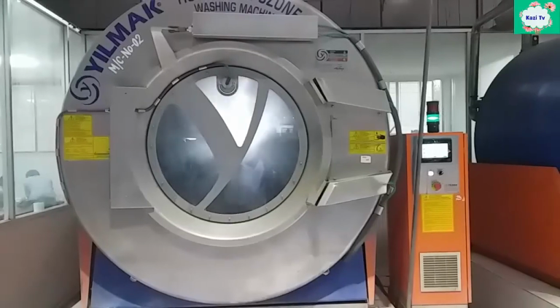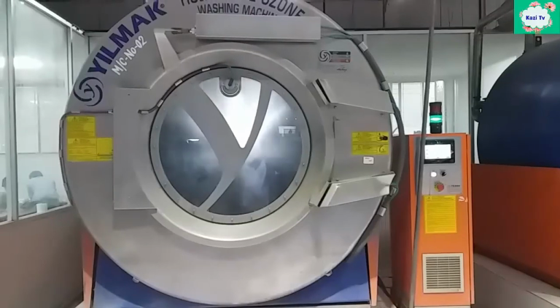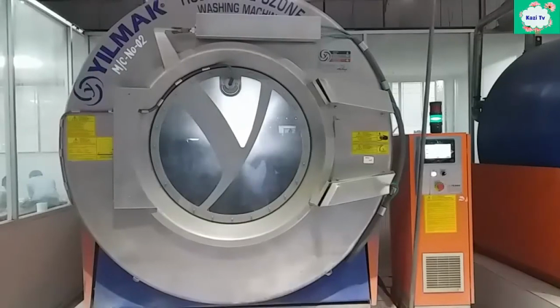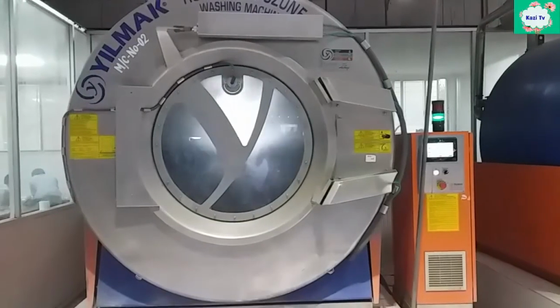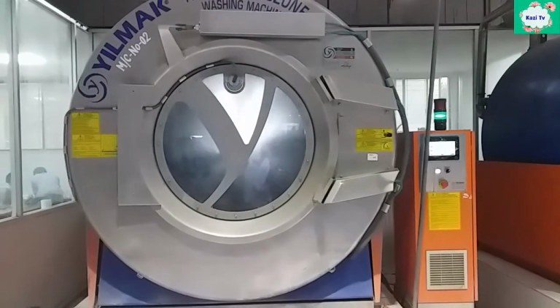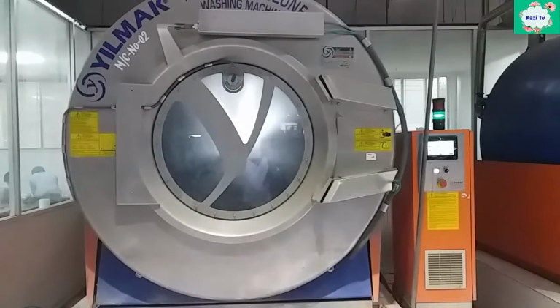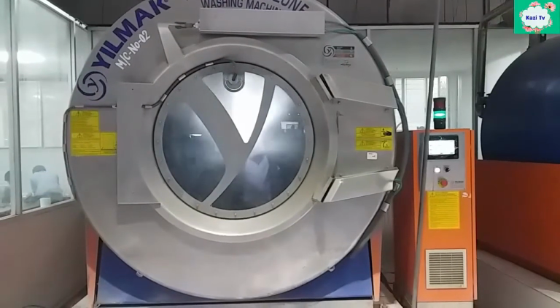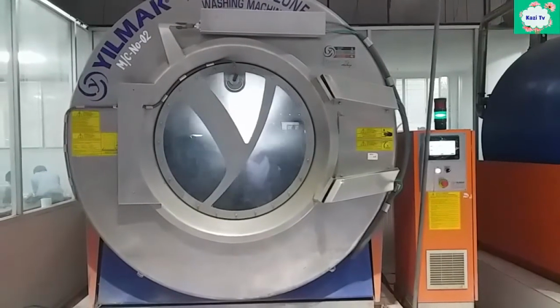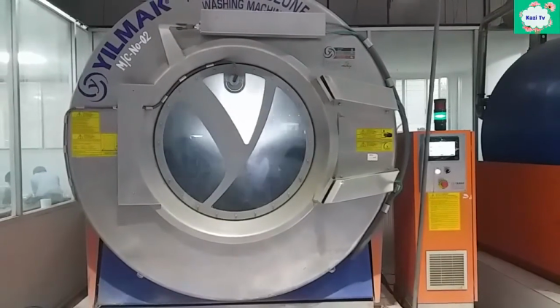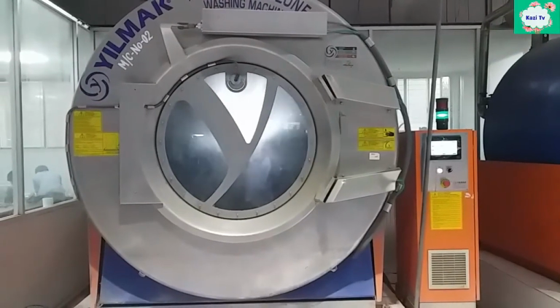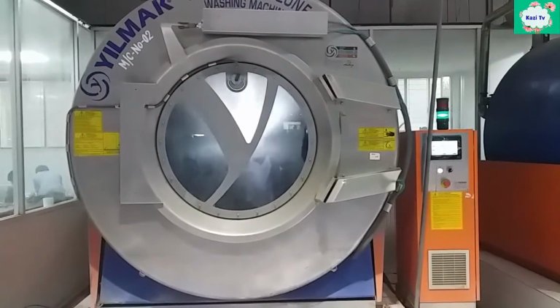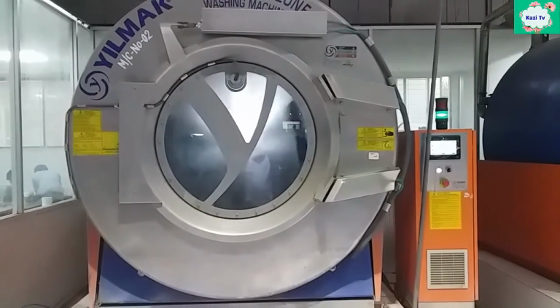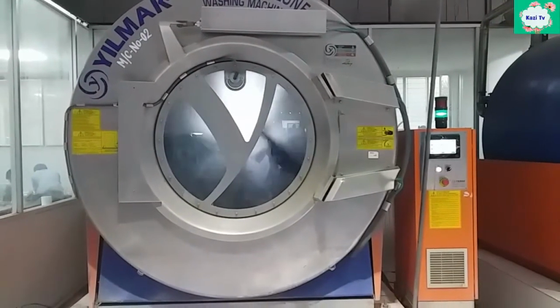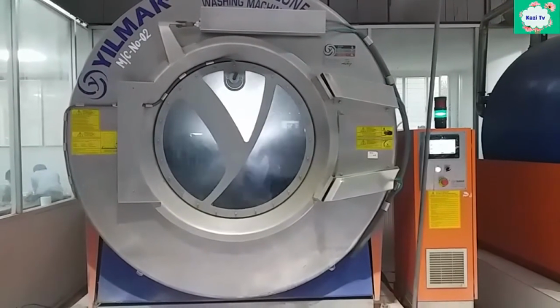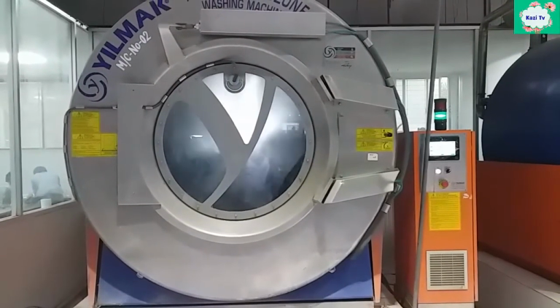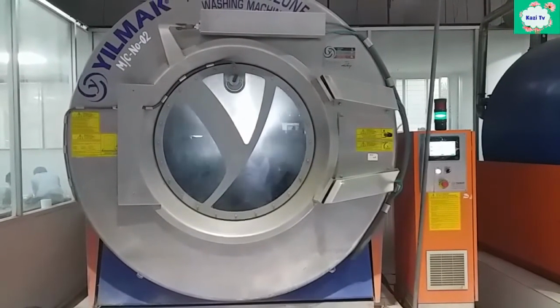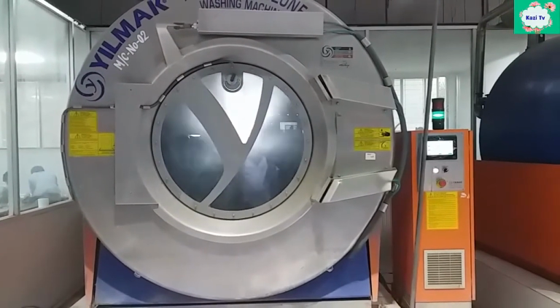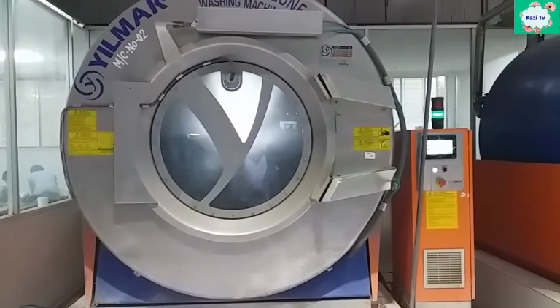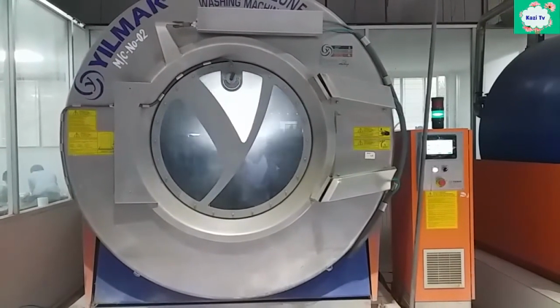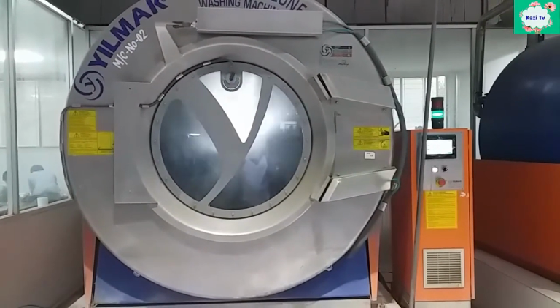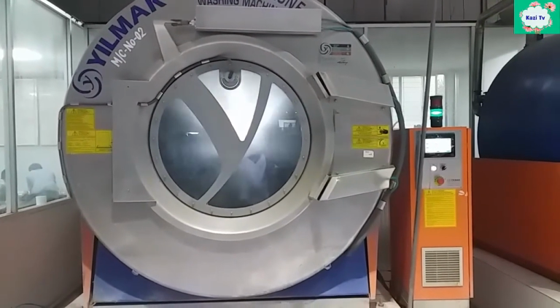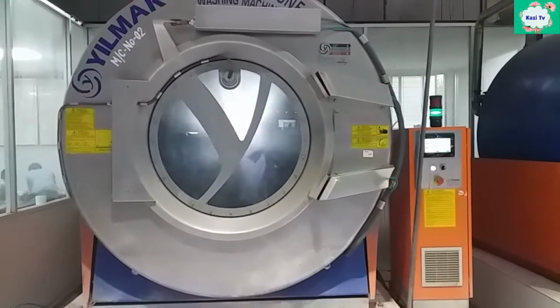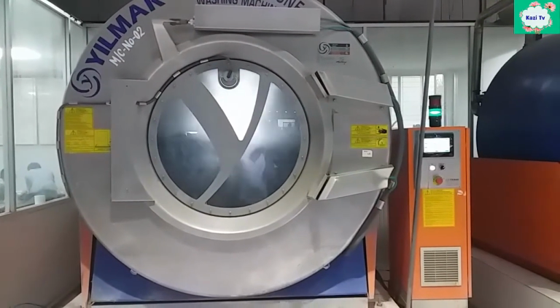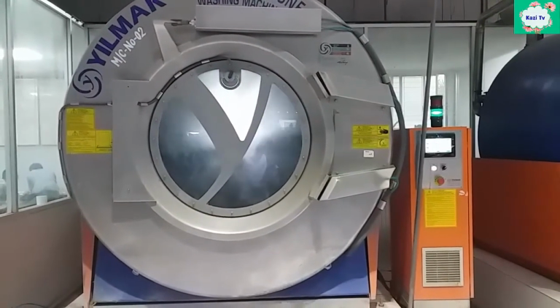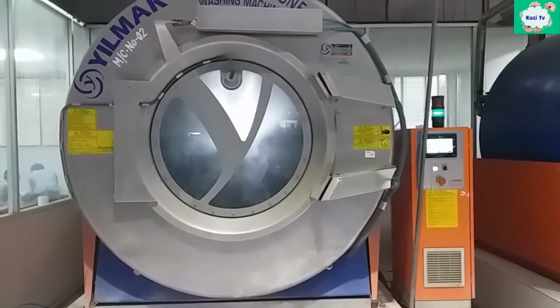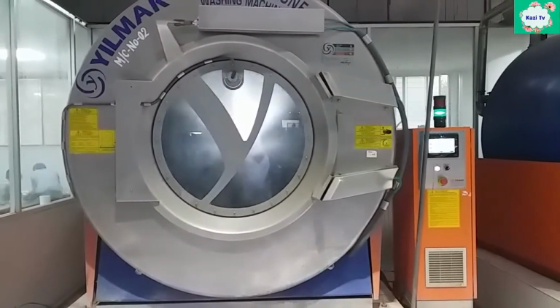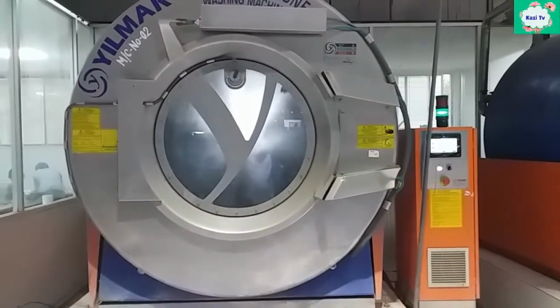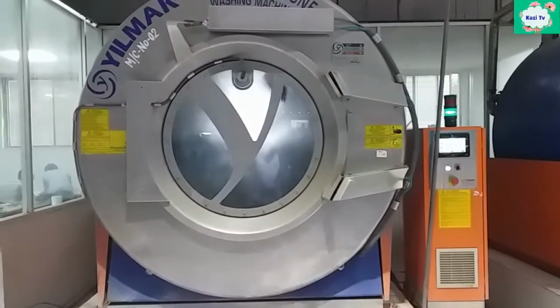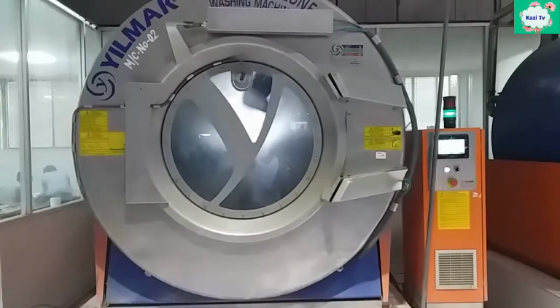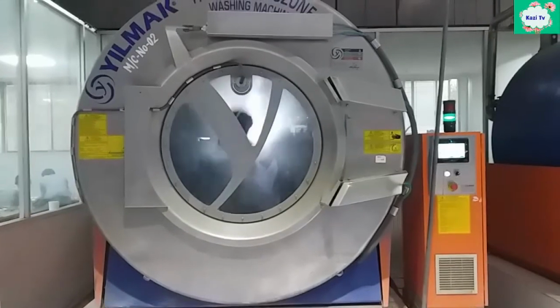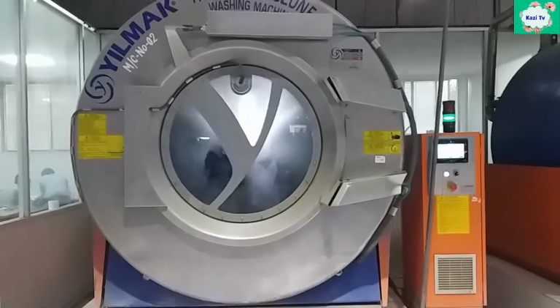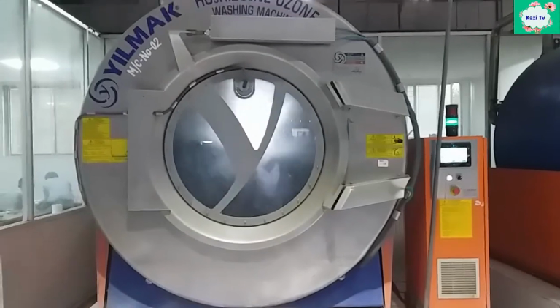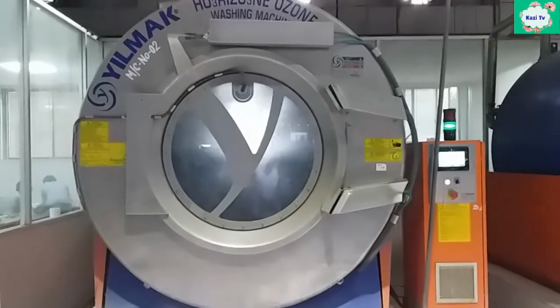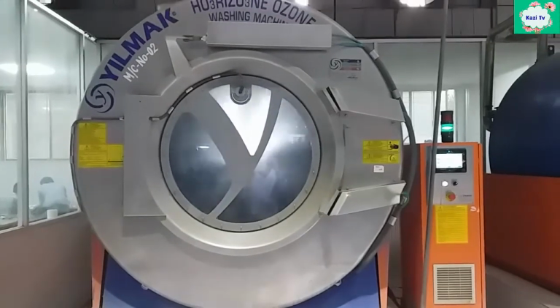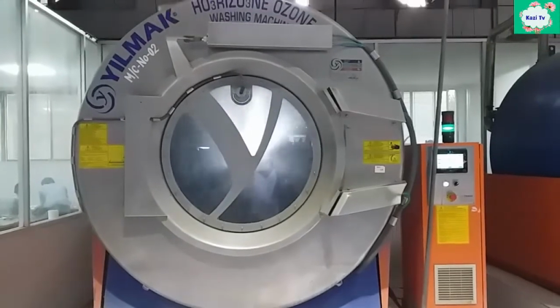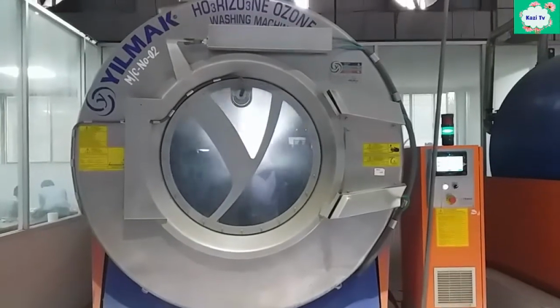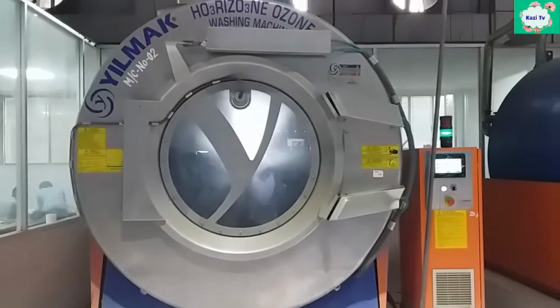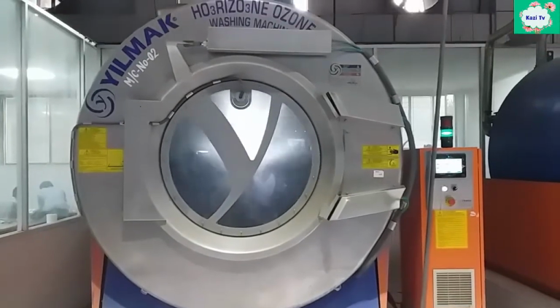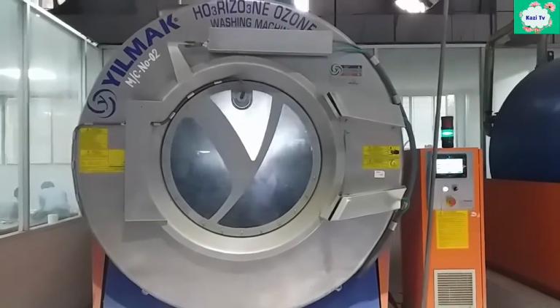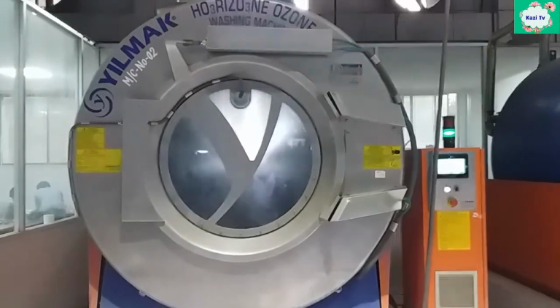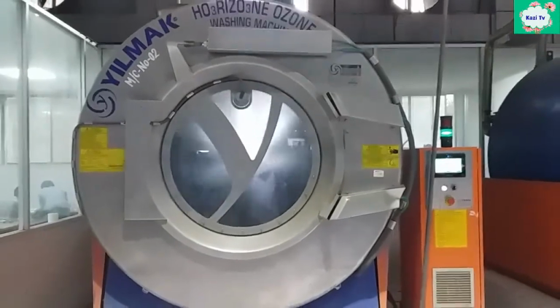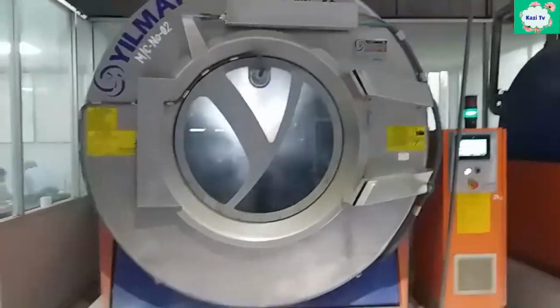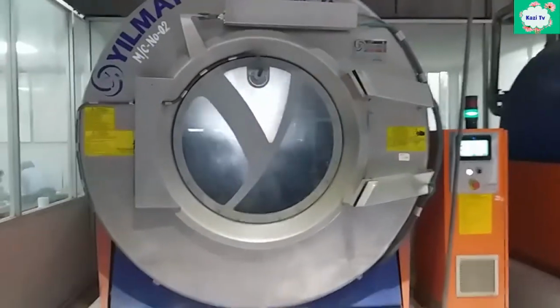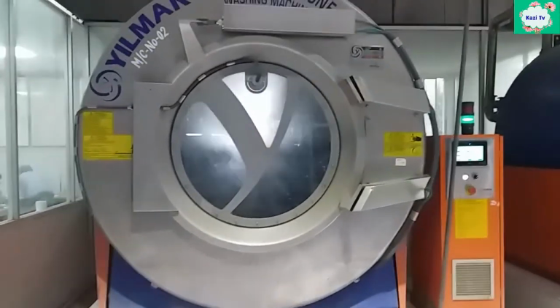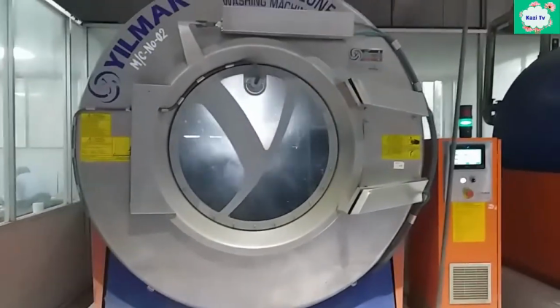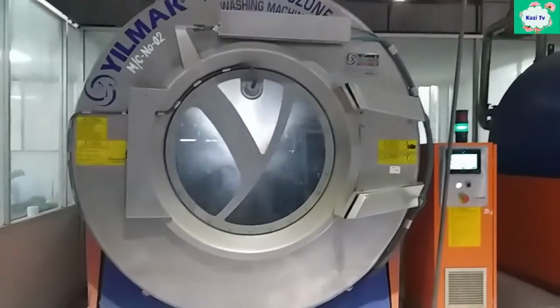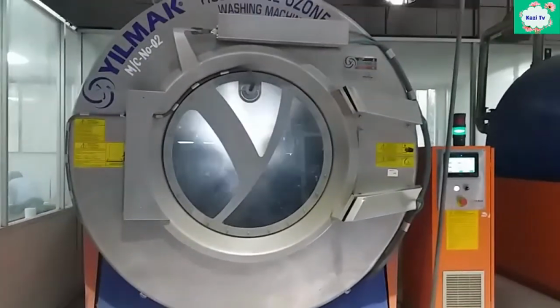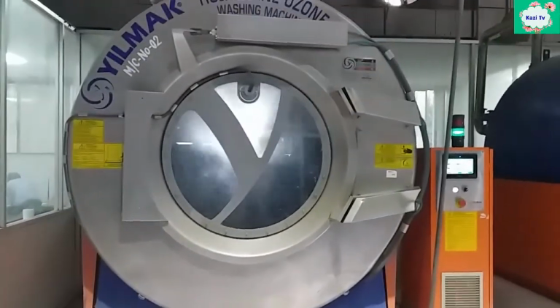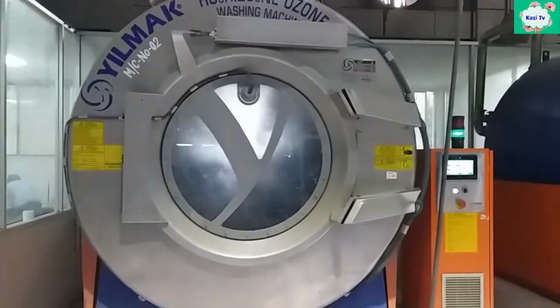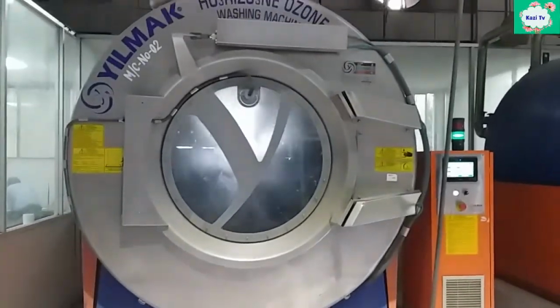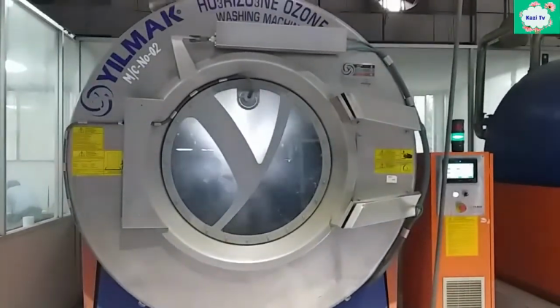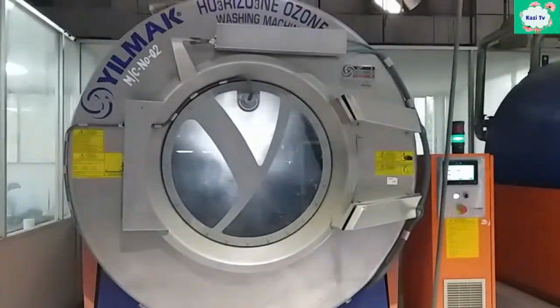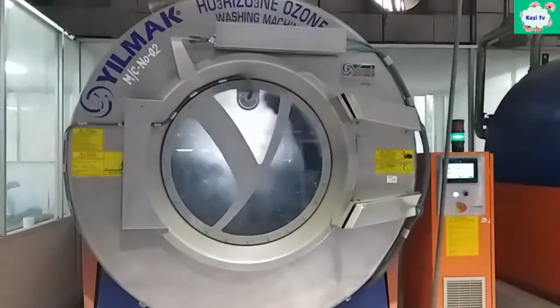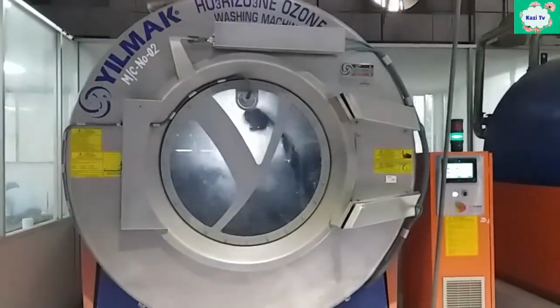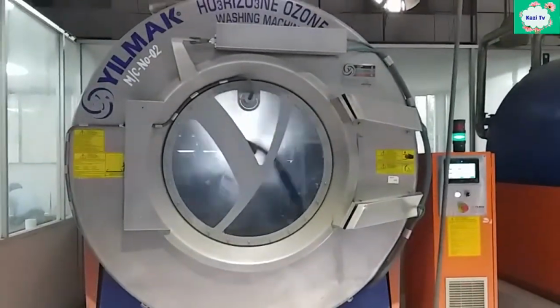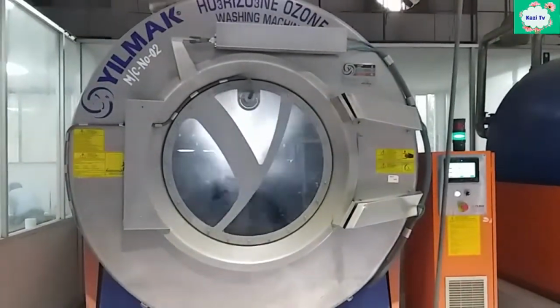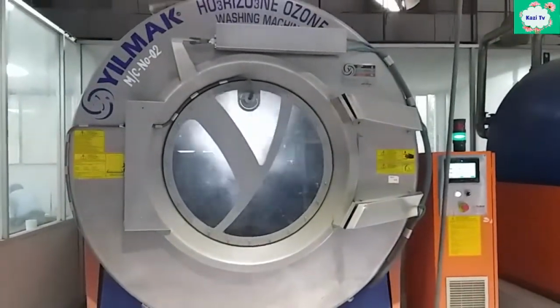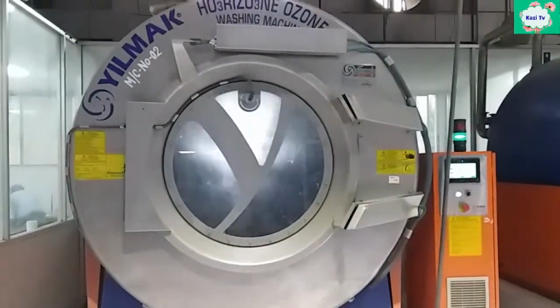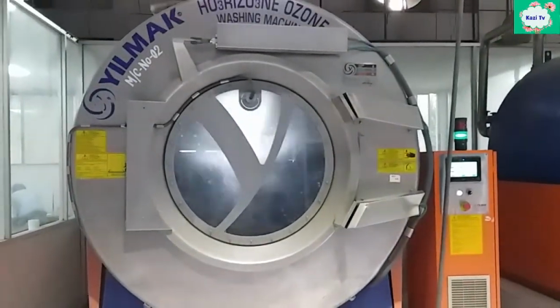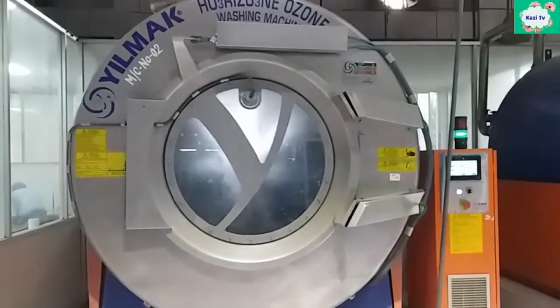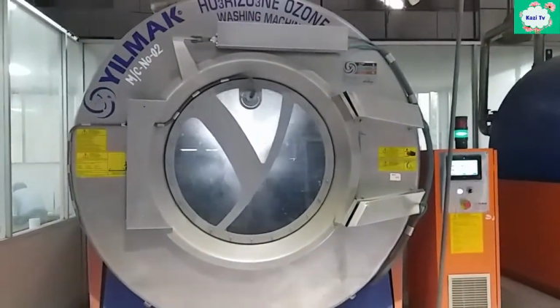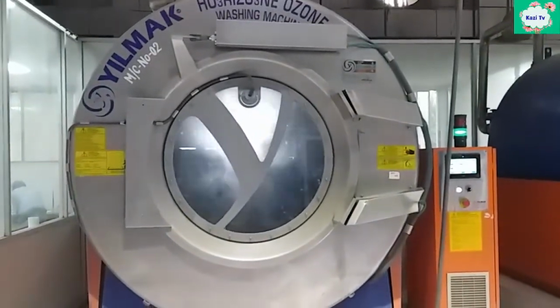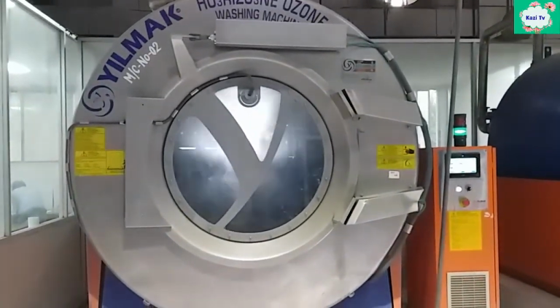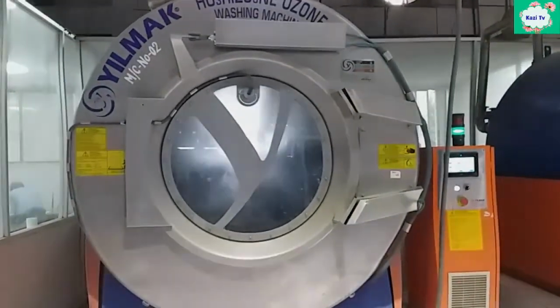That's why we can call the ozone process a sustainable wash. That's all for today — see you in the next video. Take care, Allah Hafiz.